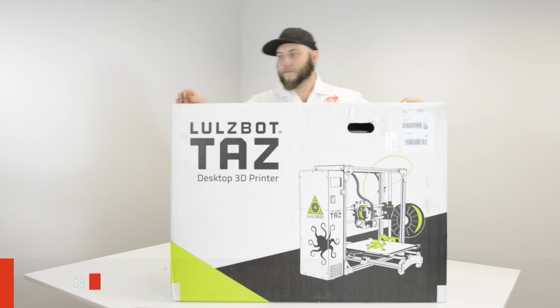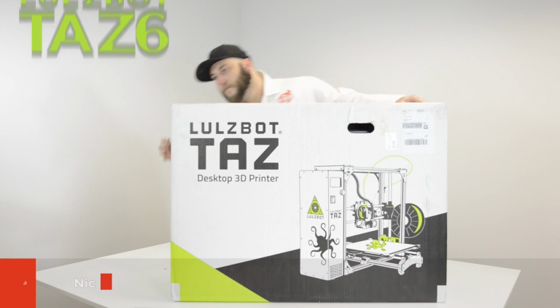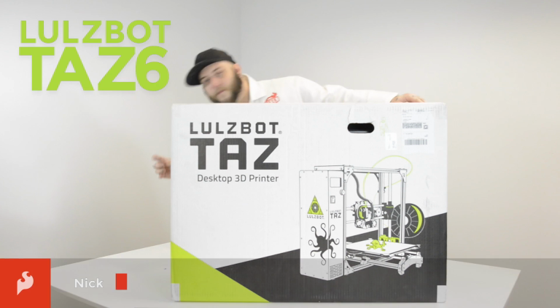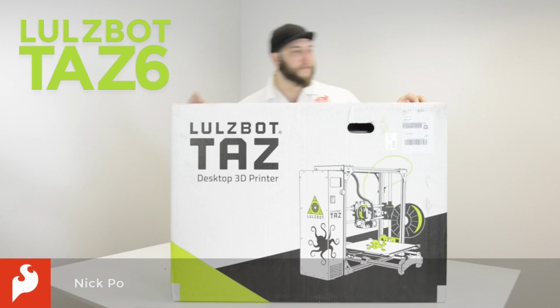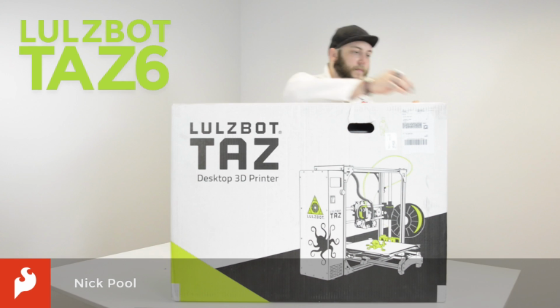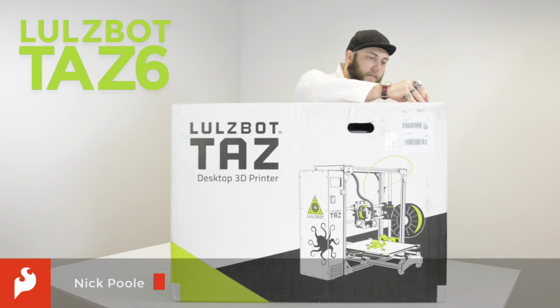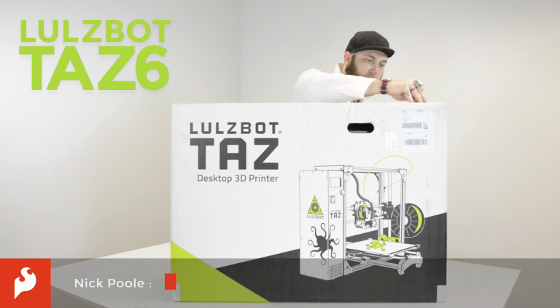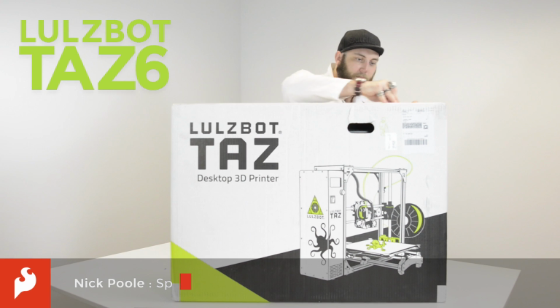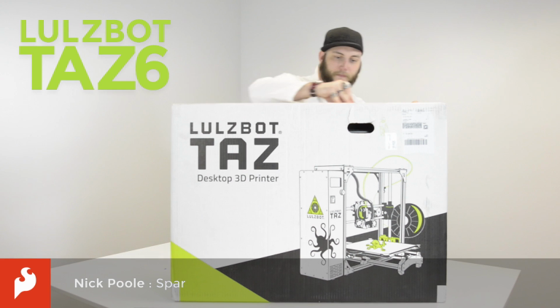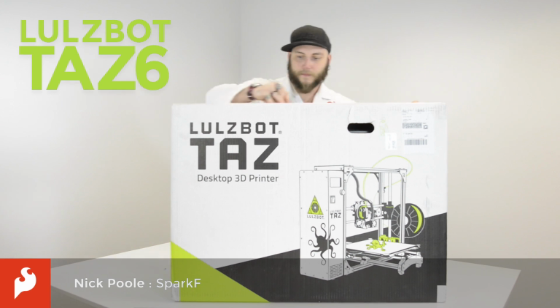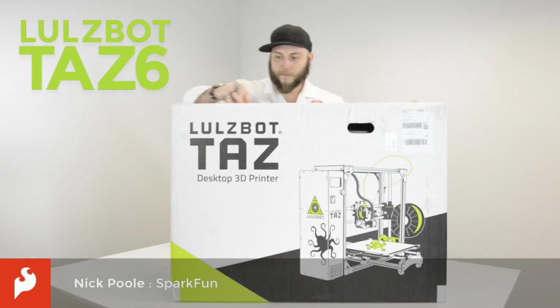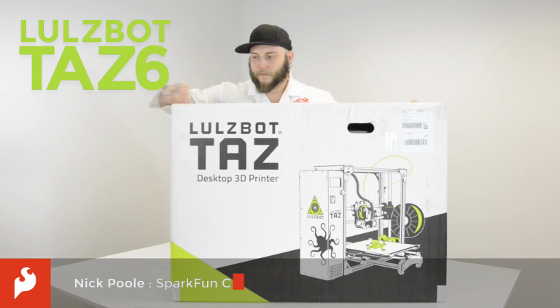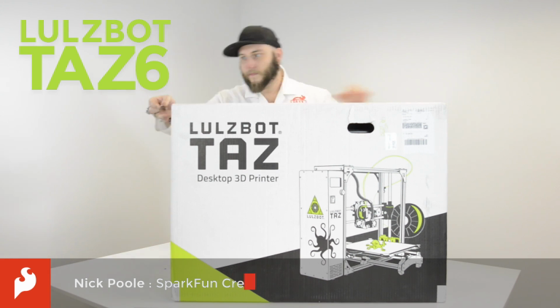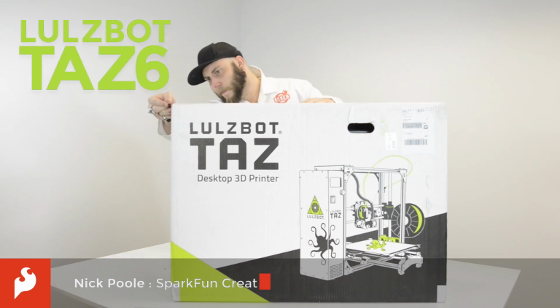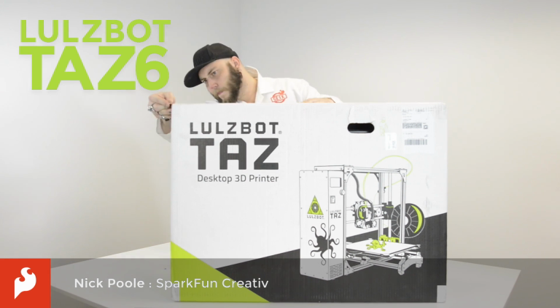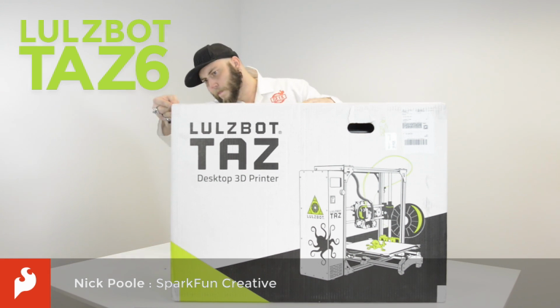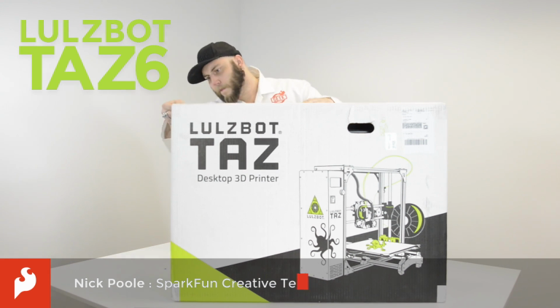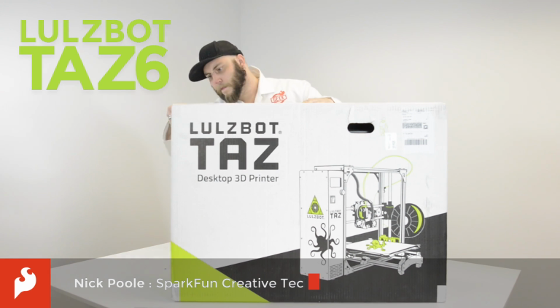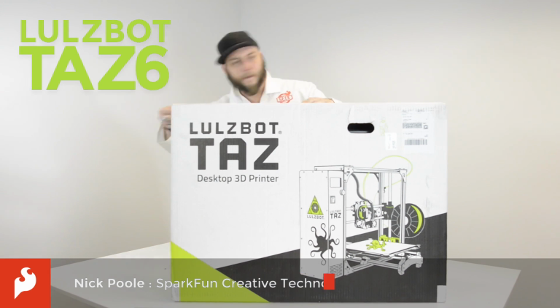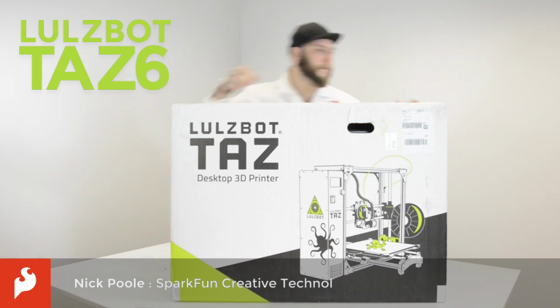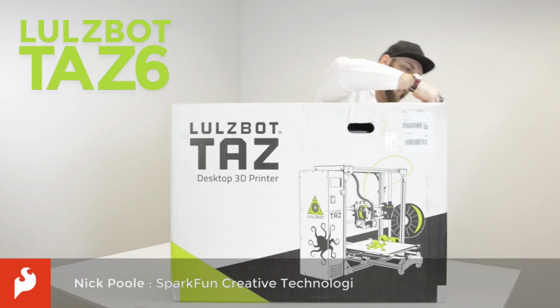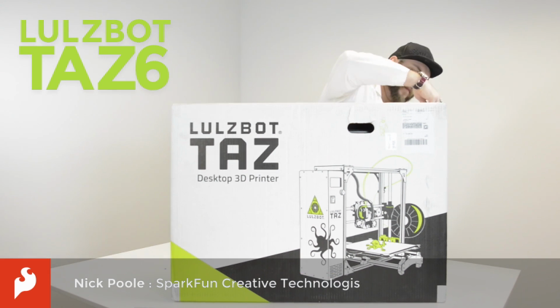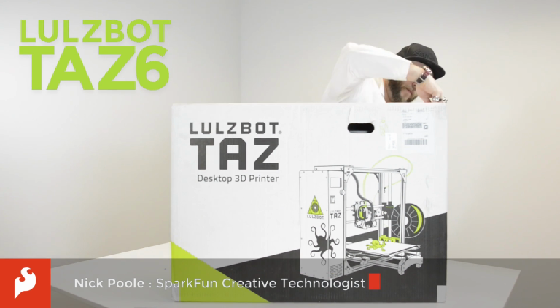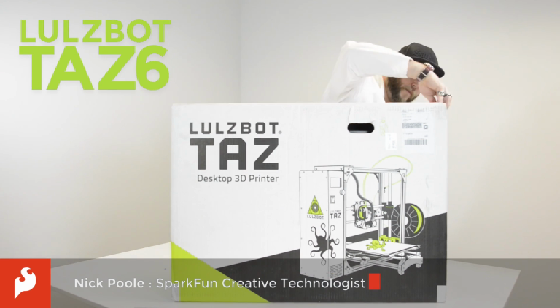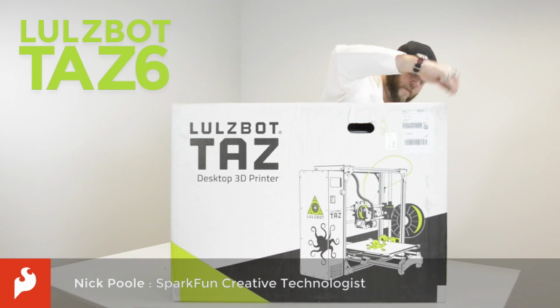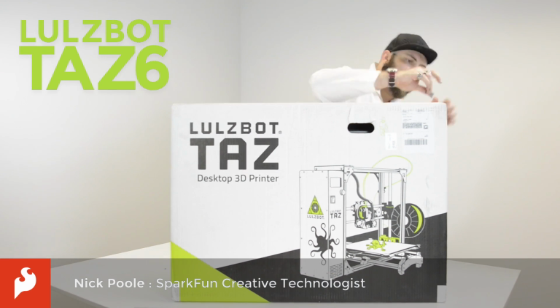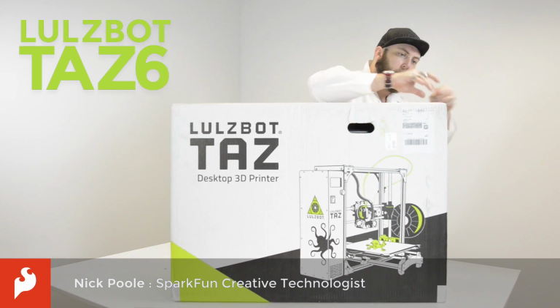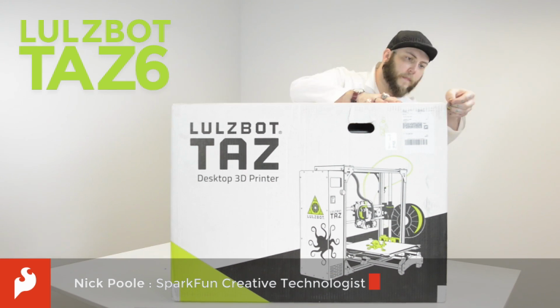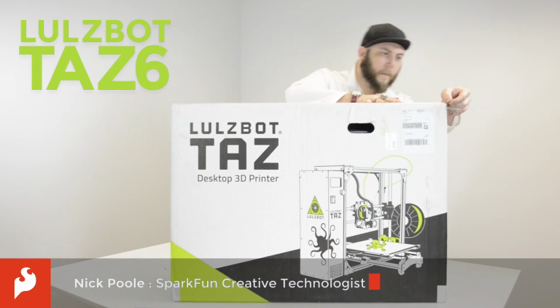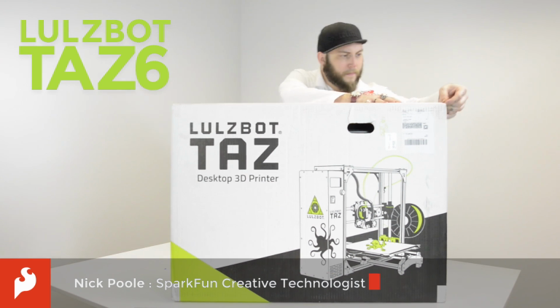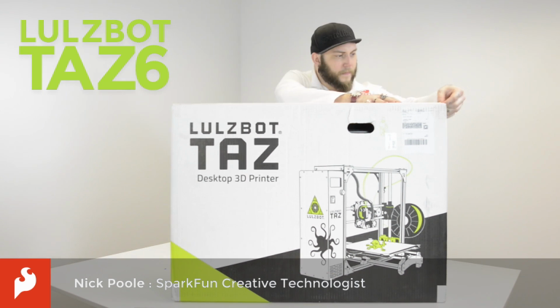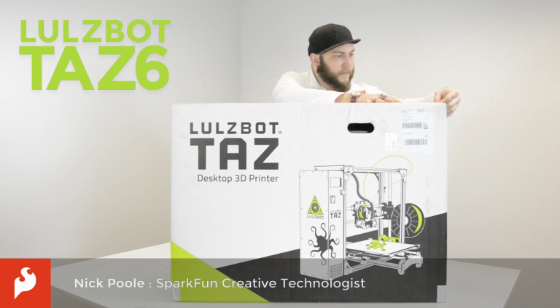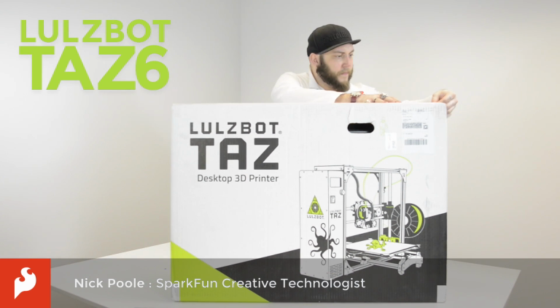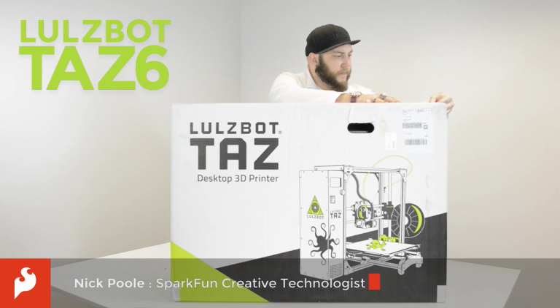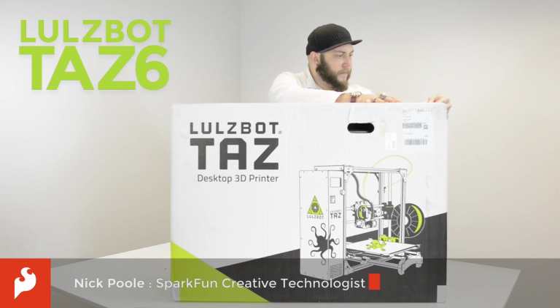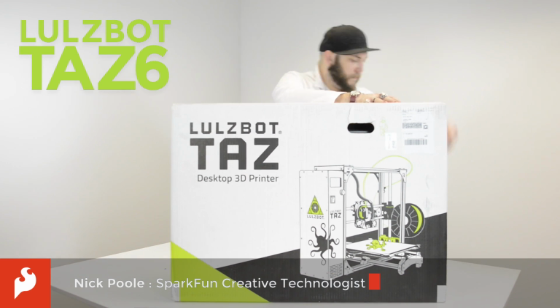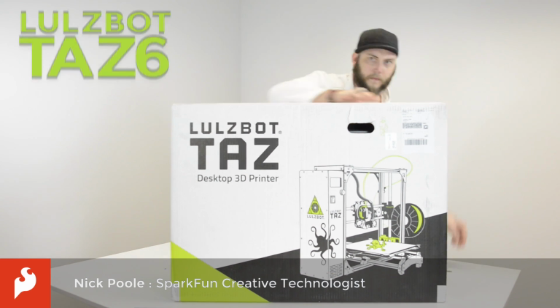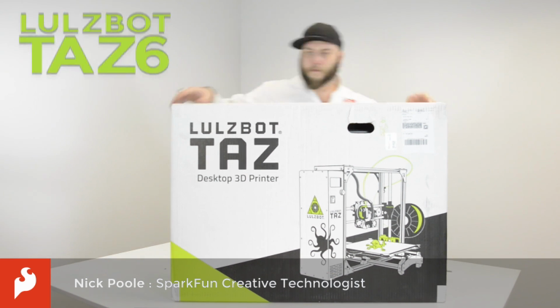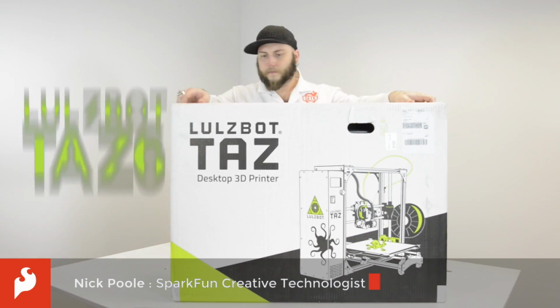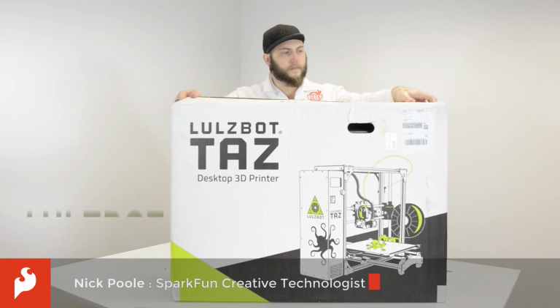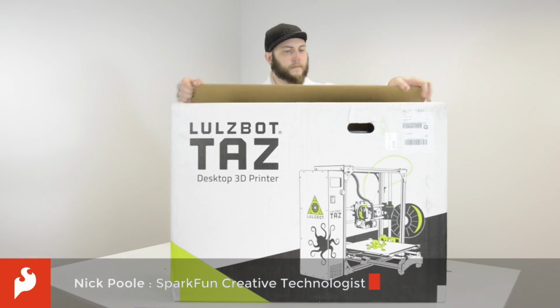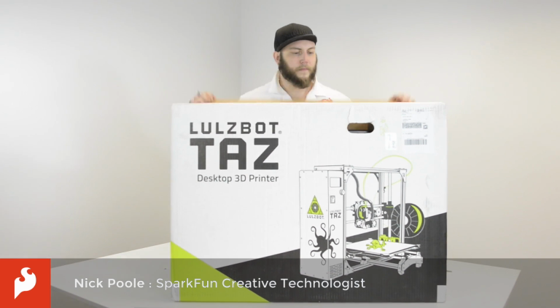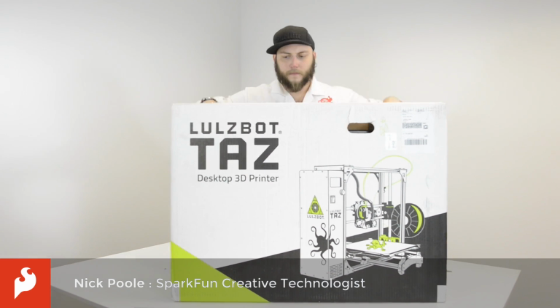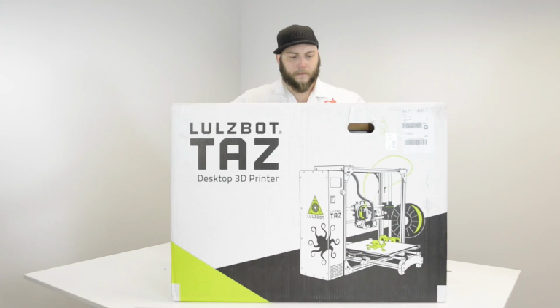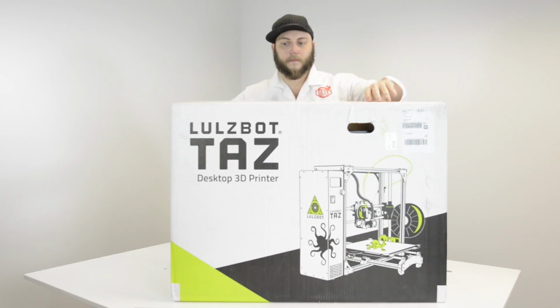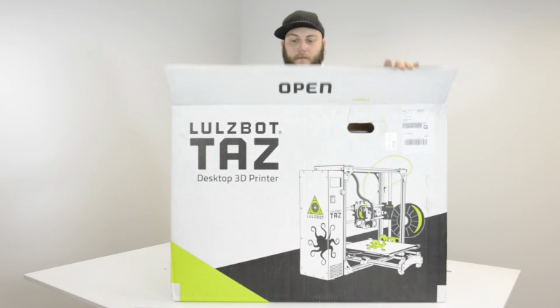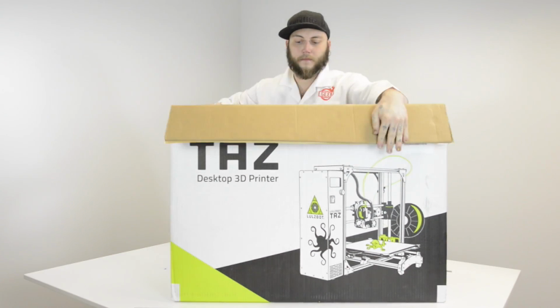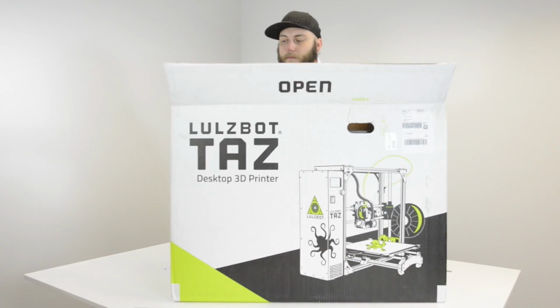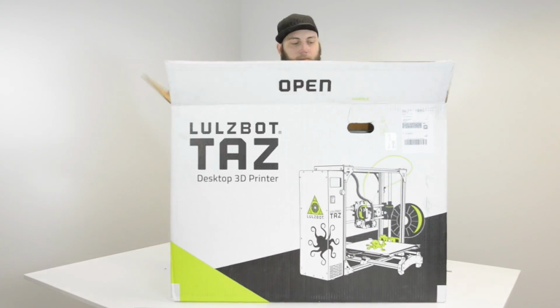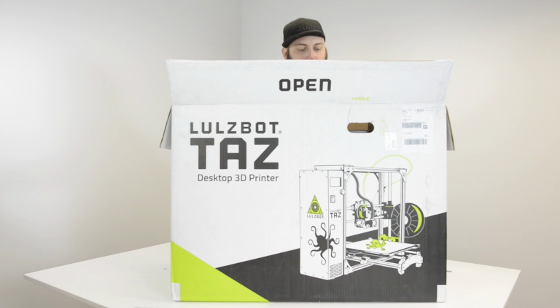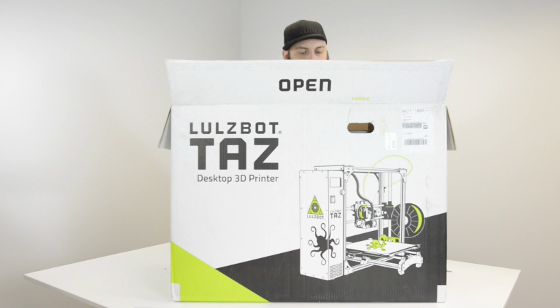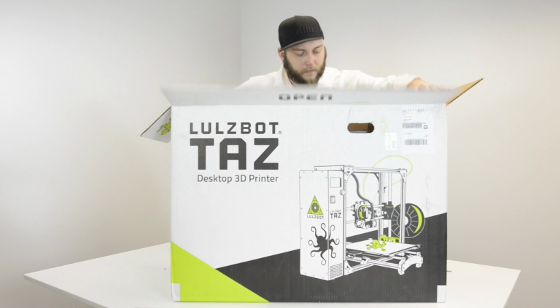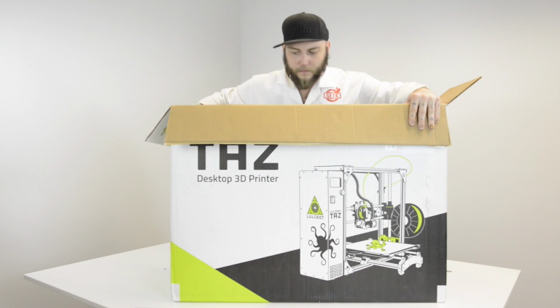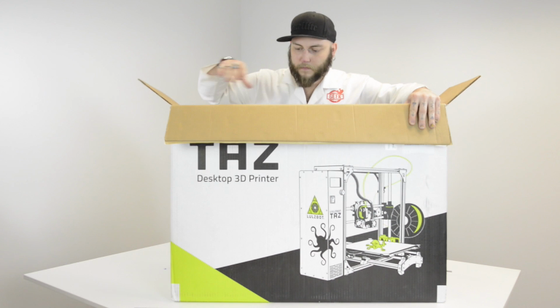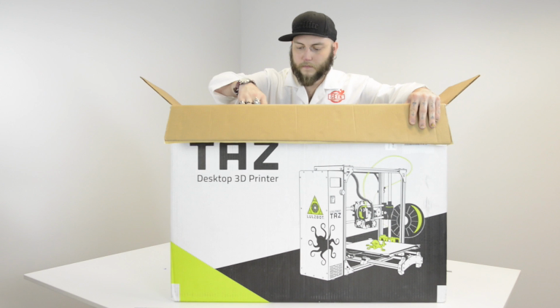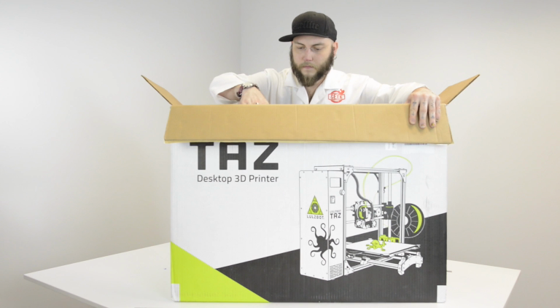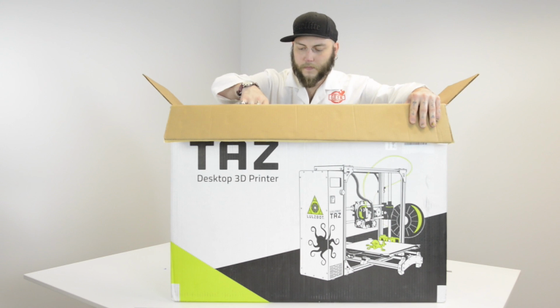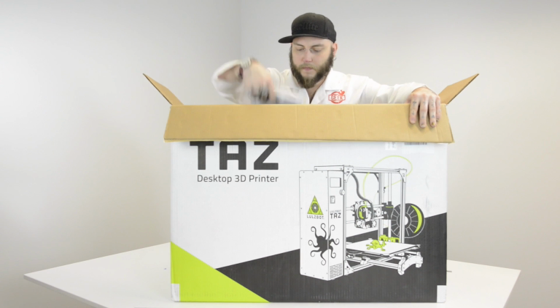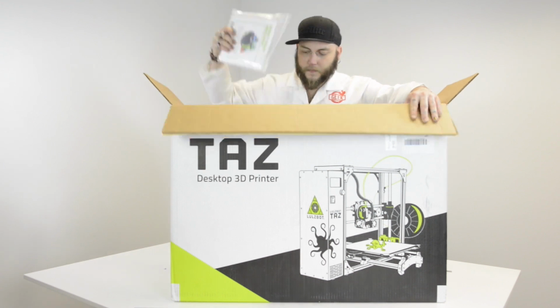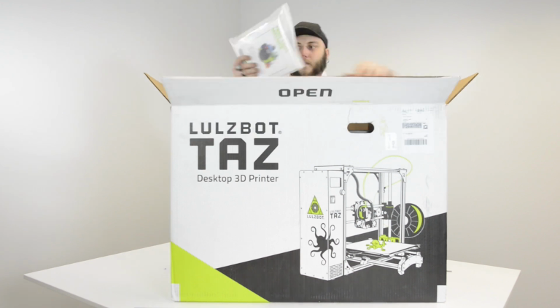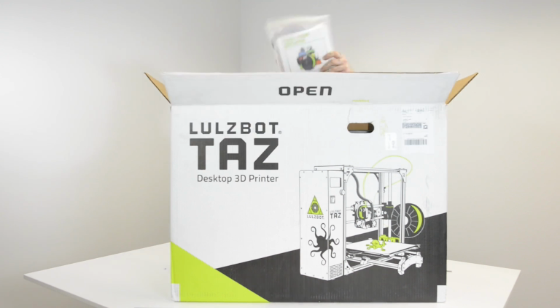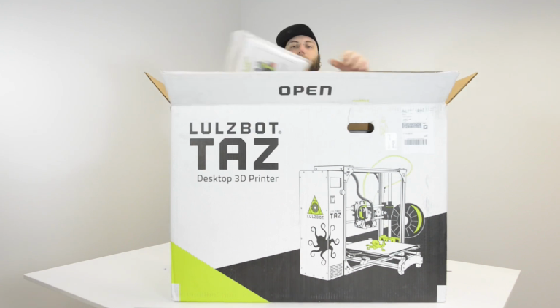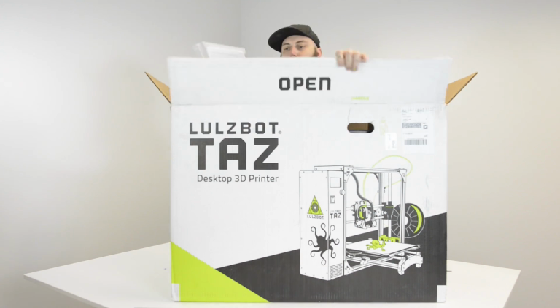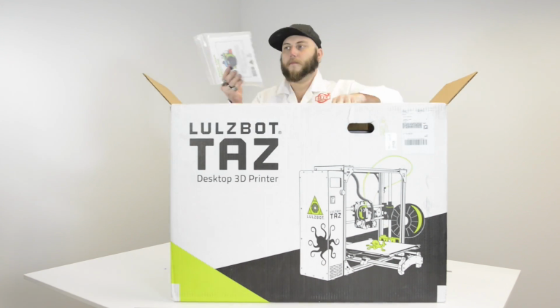Hey guys, this is Nick Poole with SparkFun Electronics and today we are unboxing the Lulzbot TAZ 6 Desktop 3D Printer.